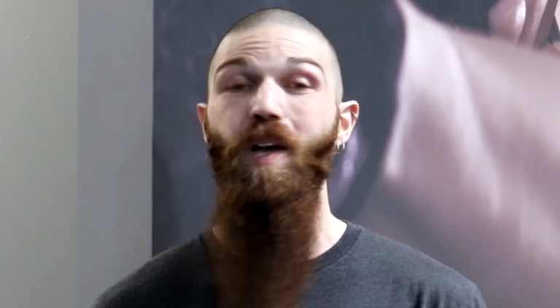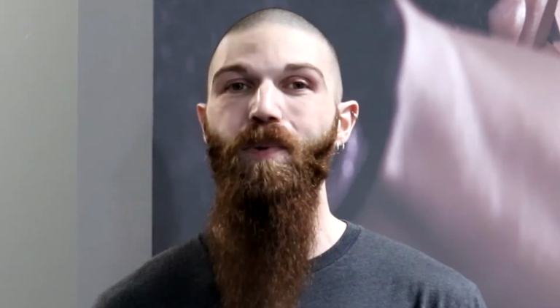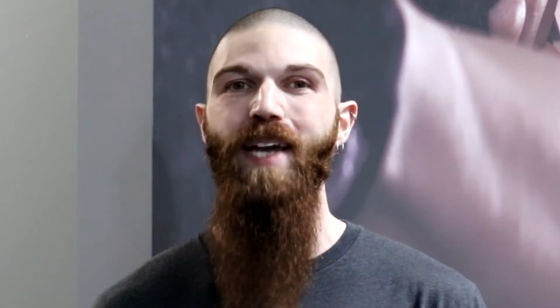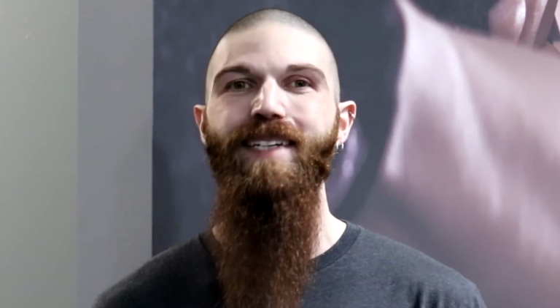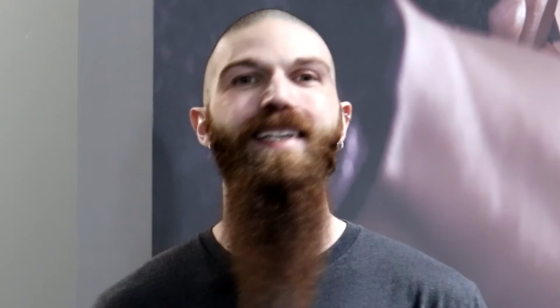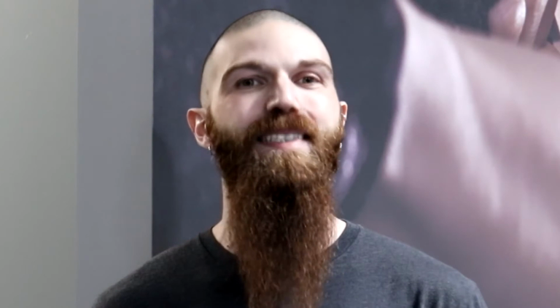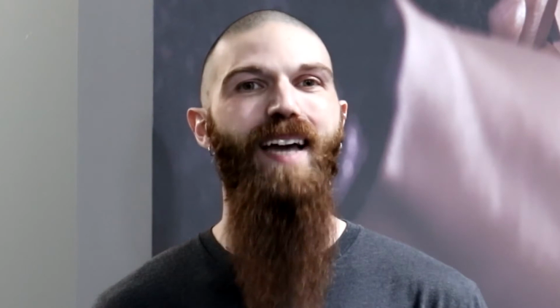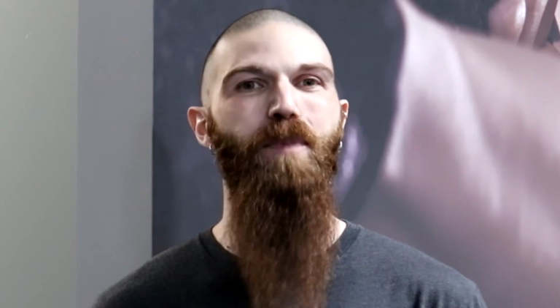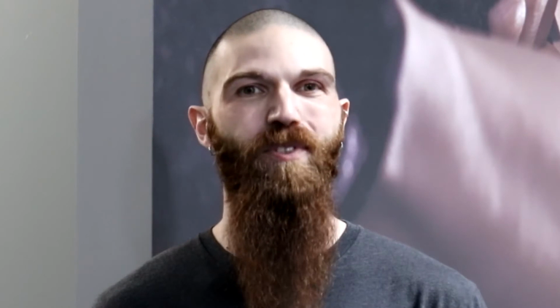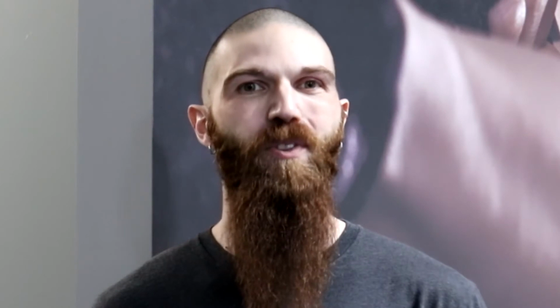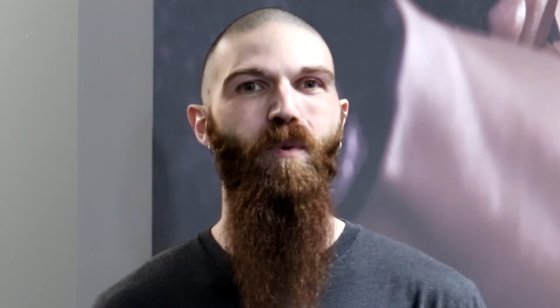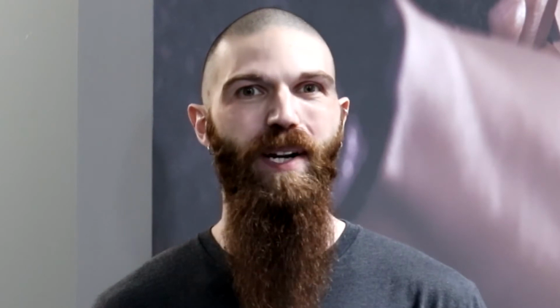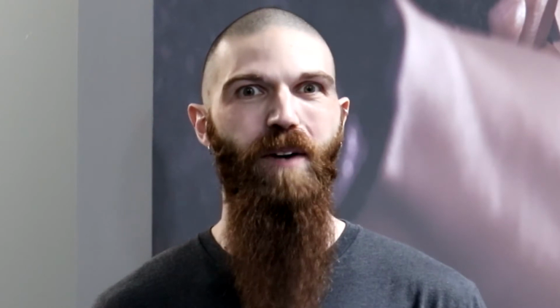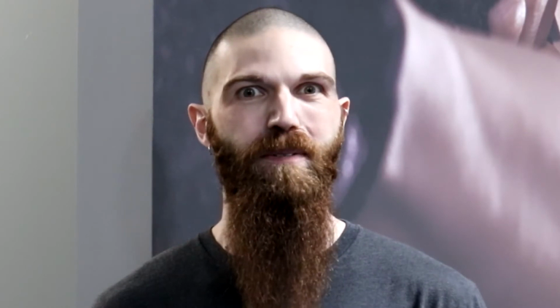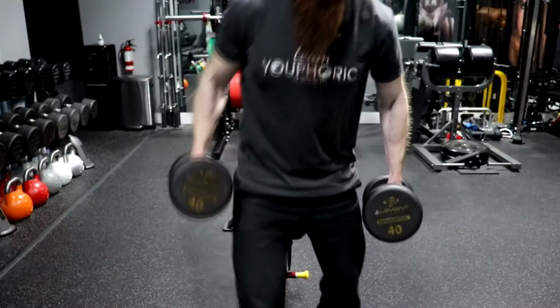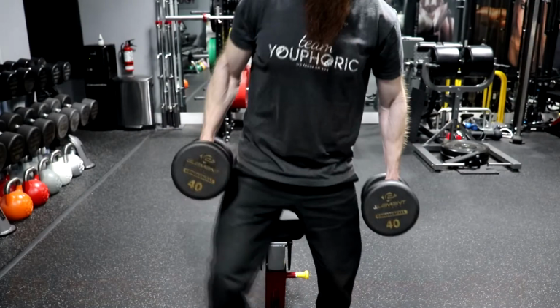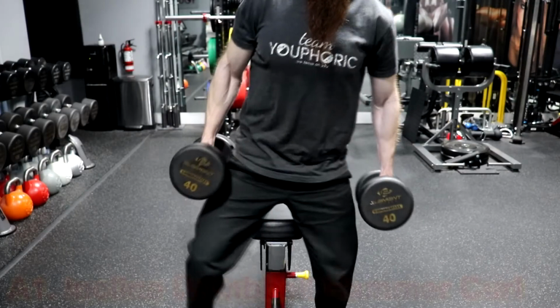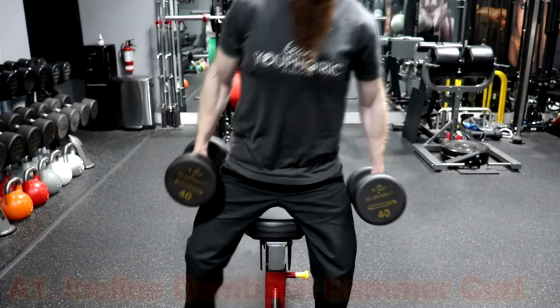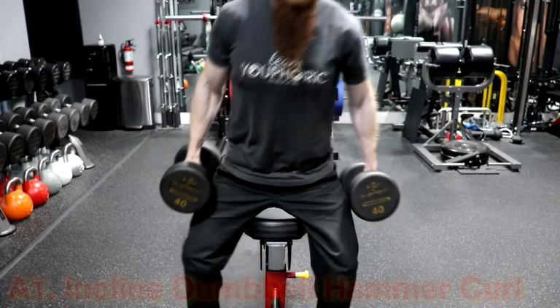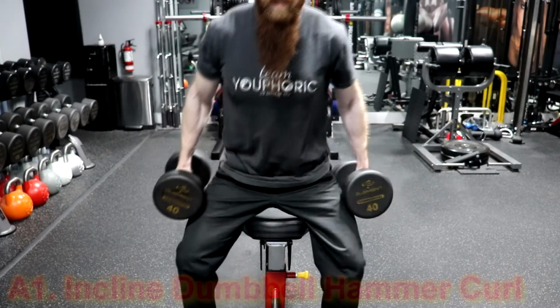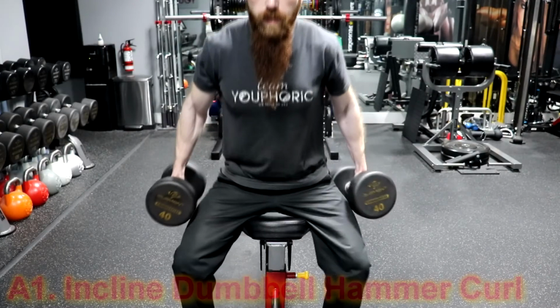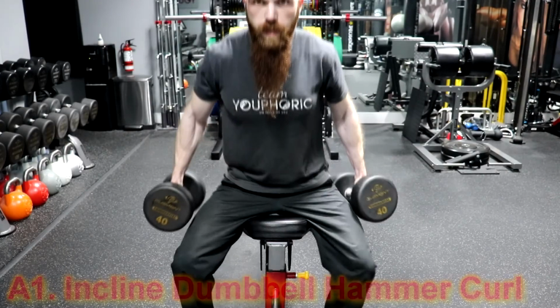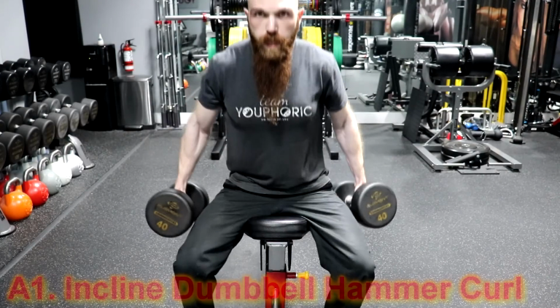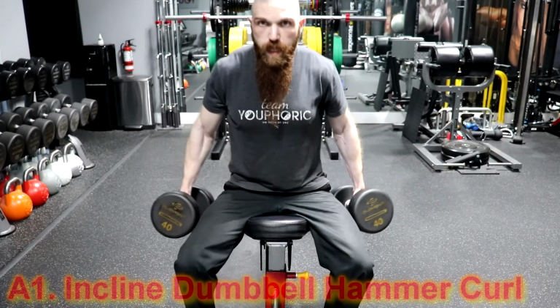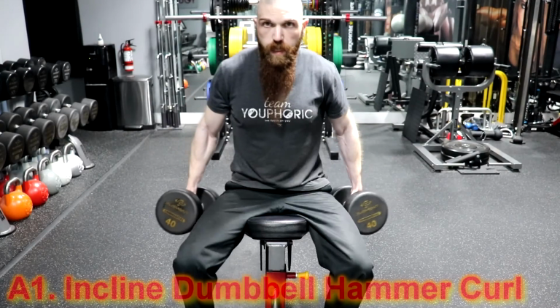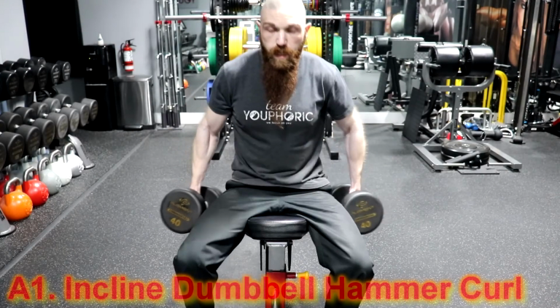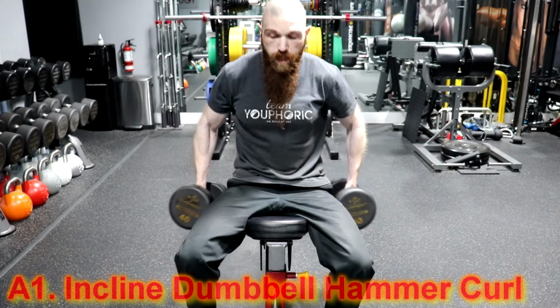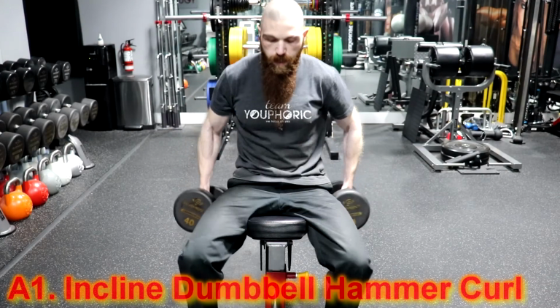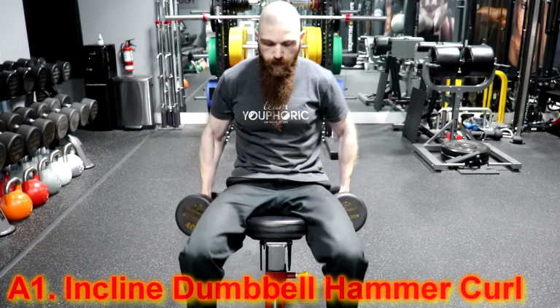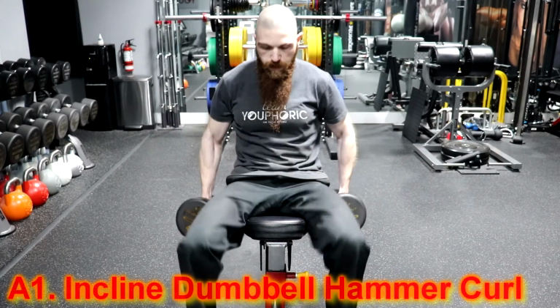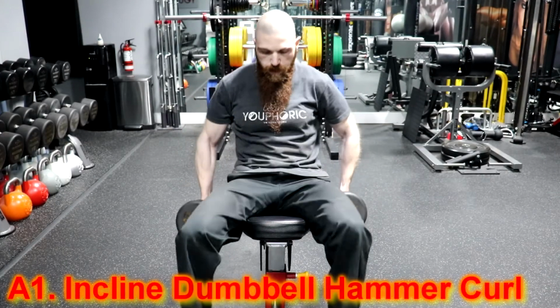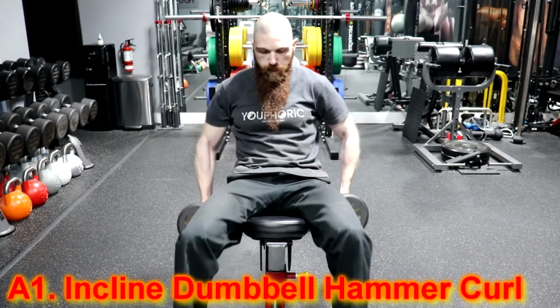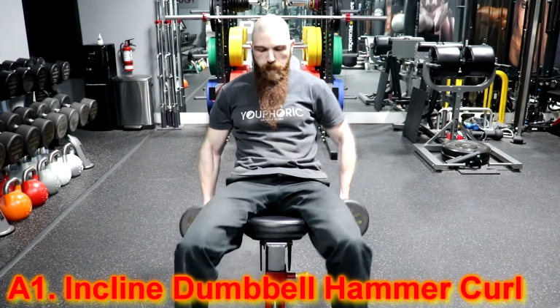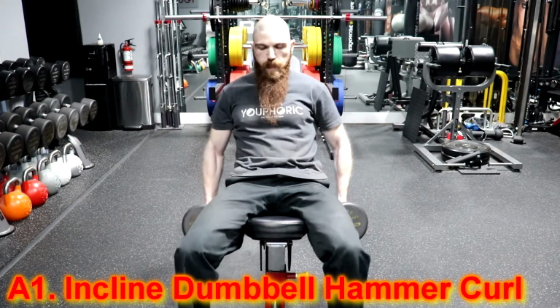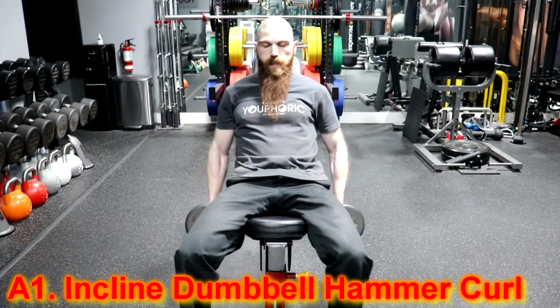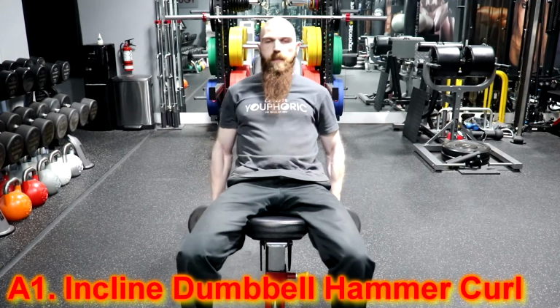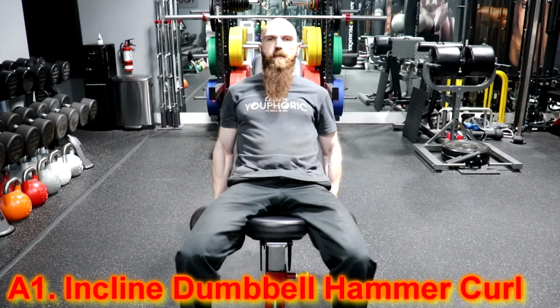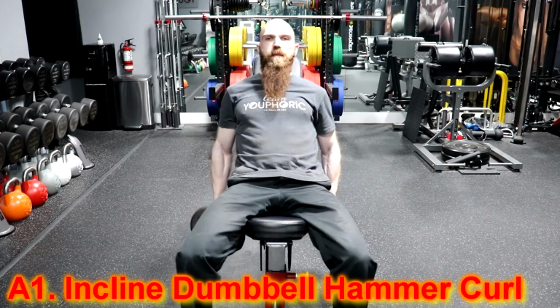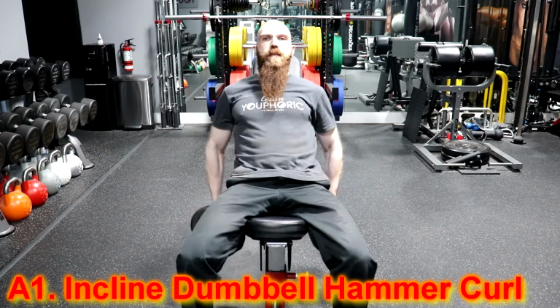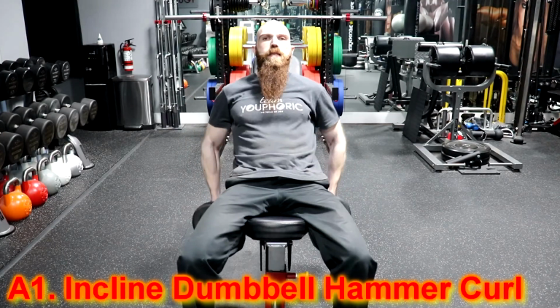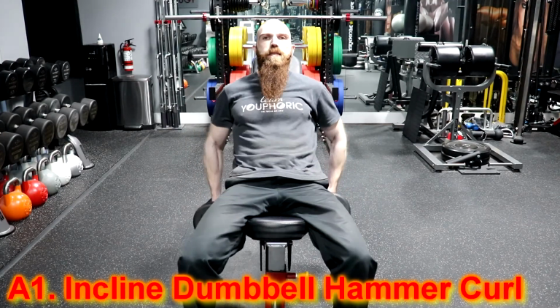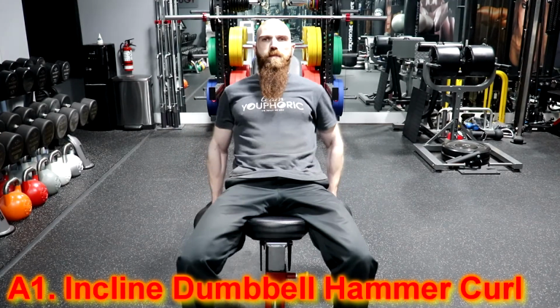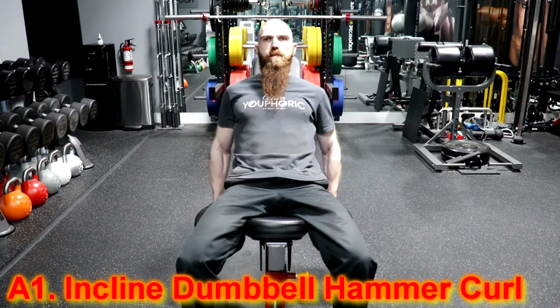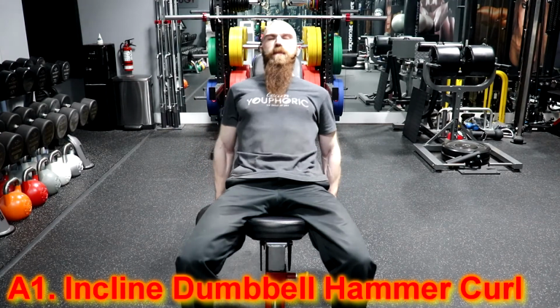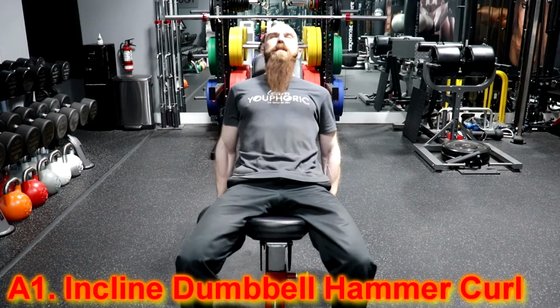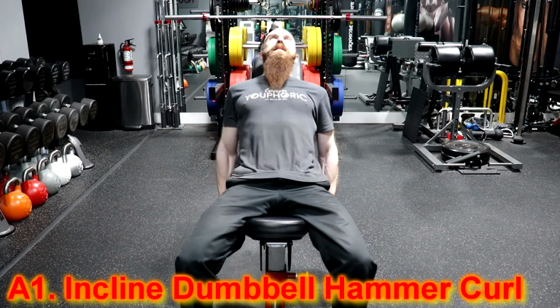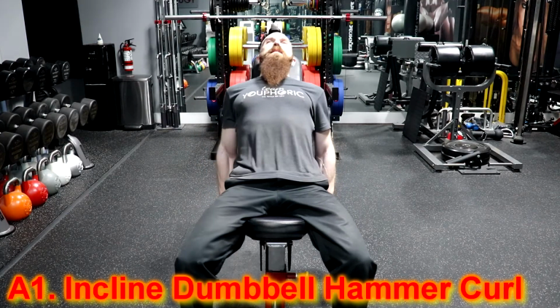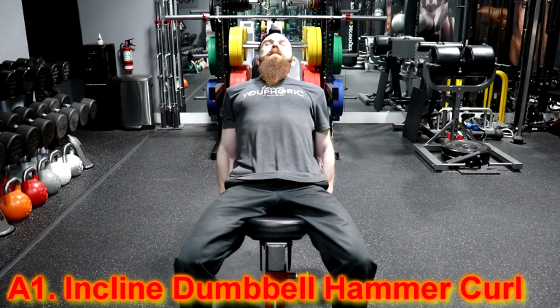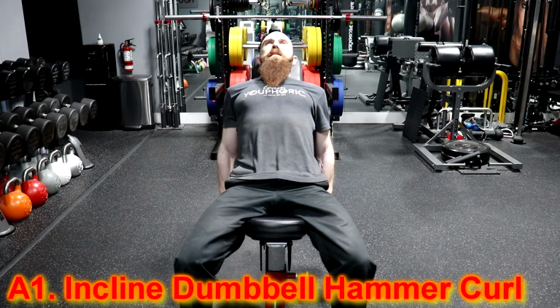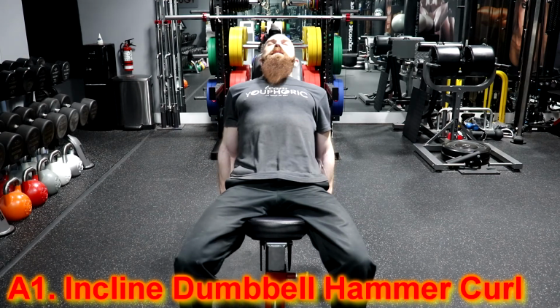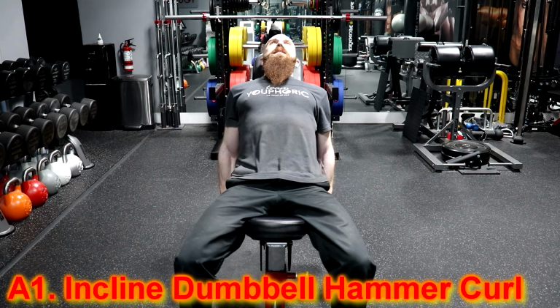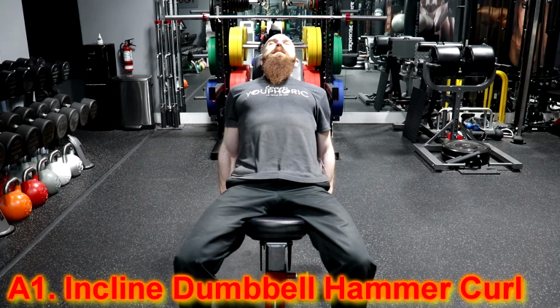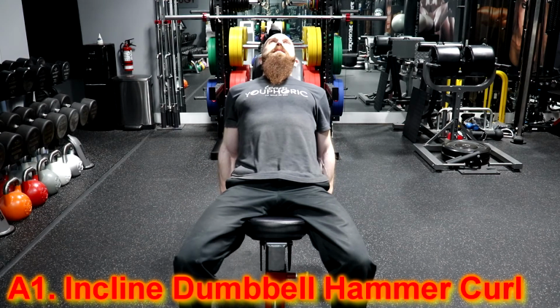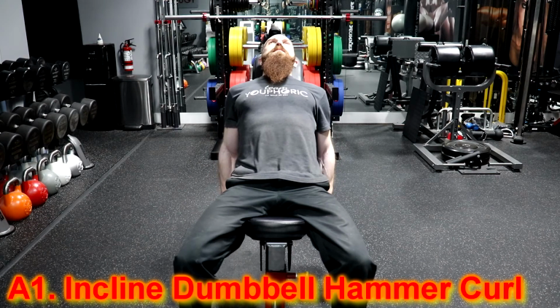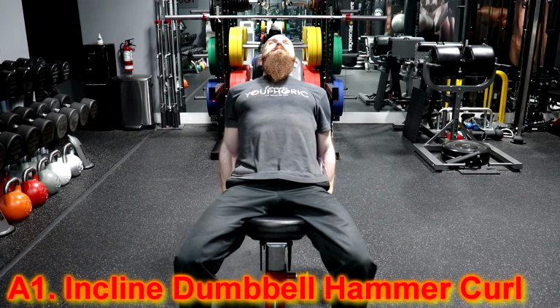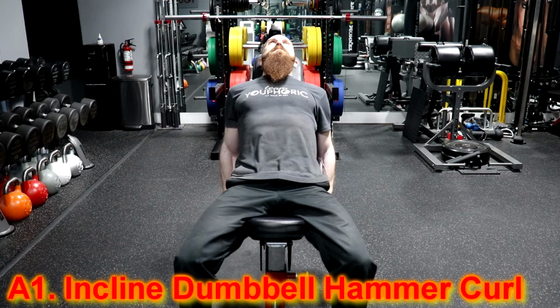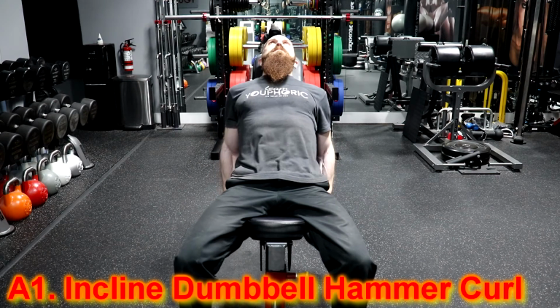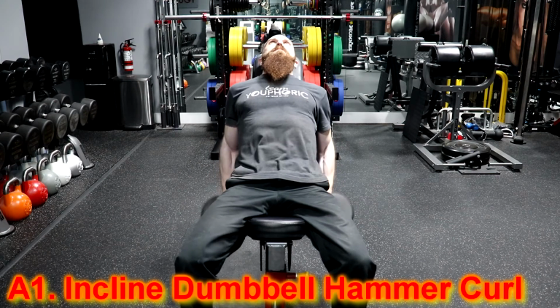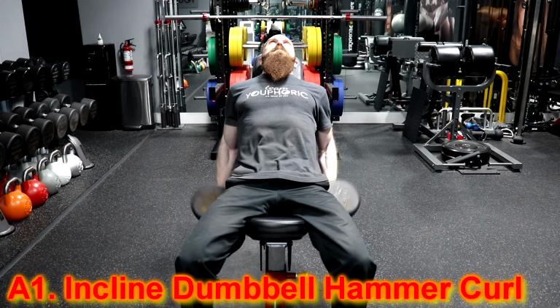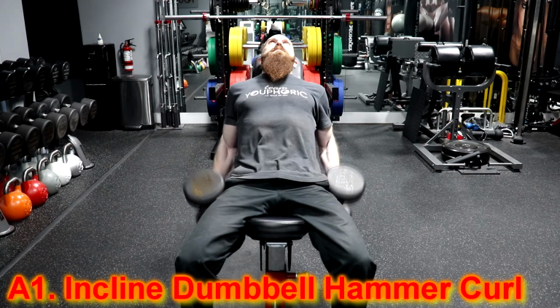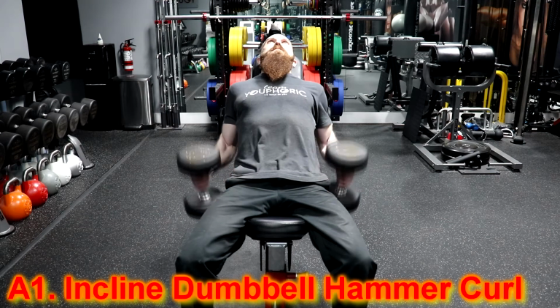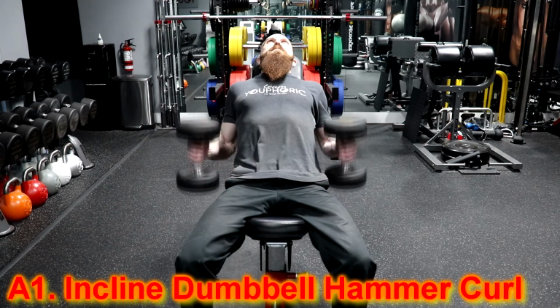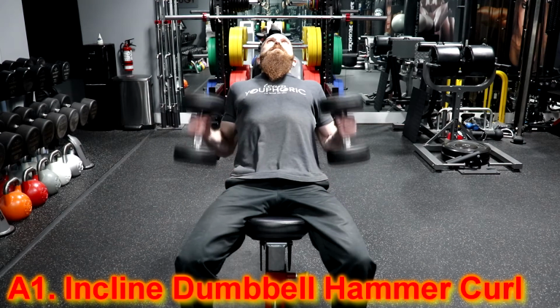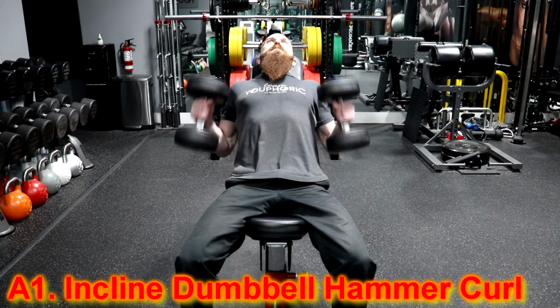Alright, time to start the workout. The workout we will be demonstrating for you today will be a muscle building workout for your arms and shoulders.